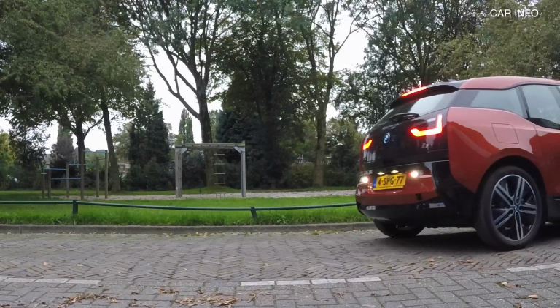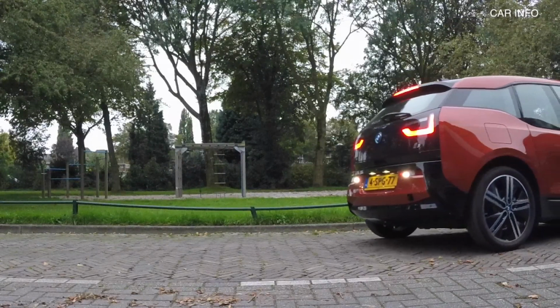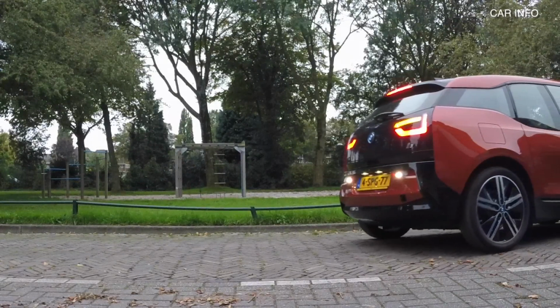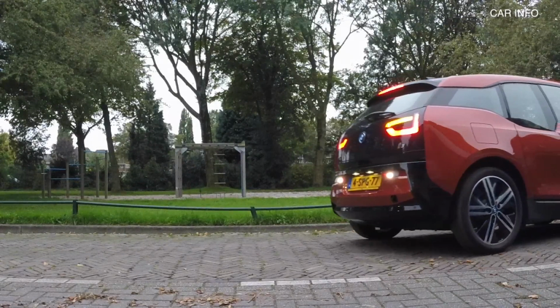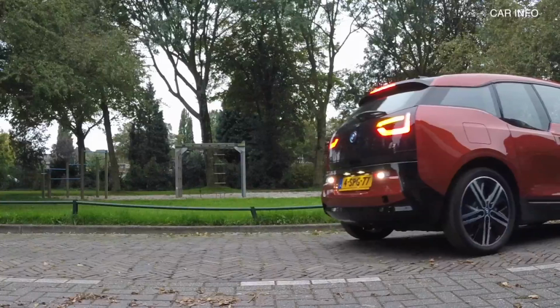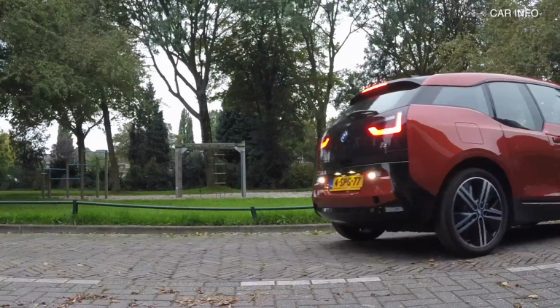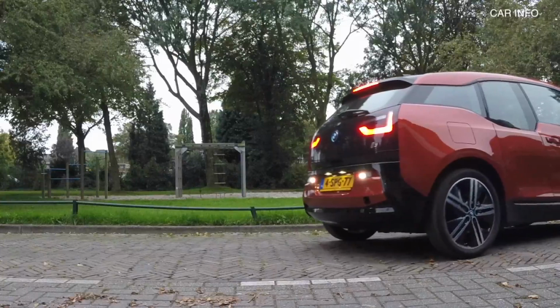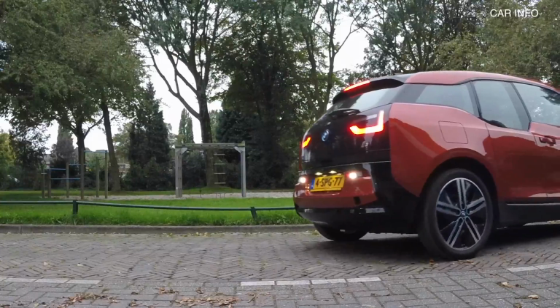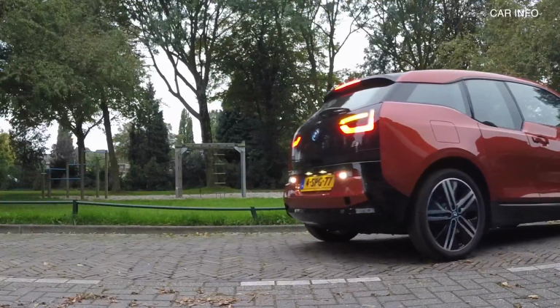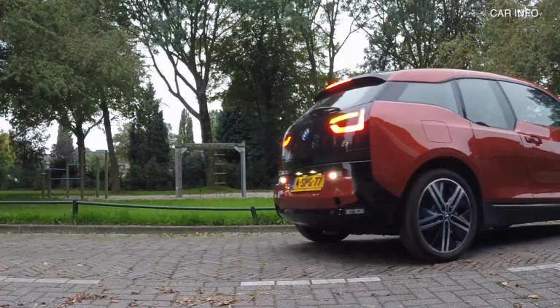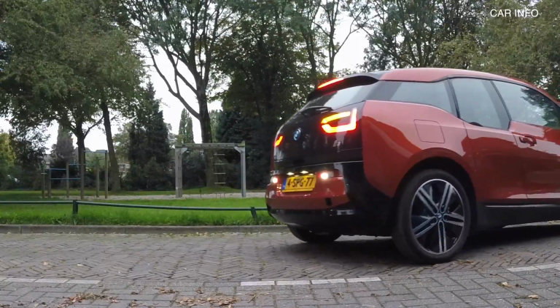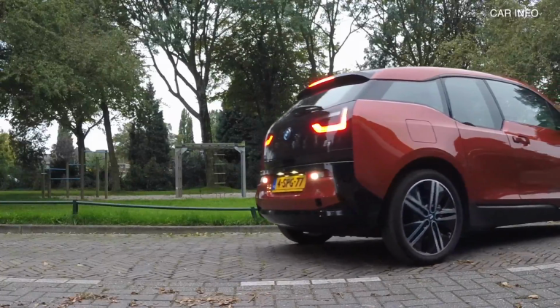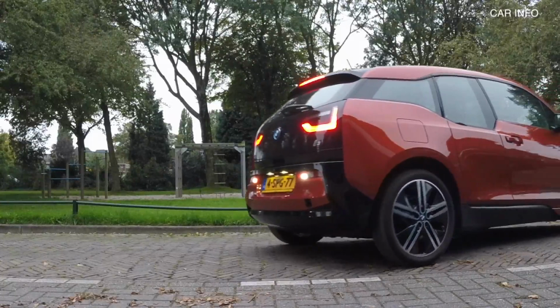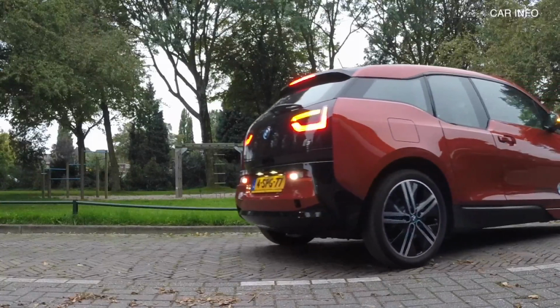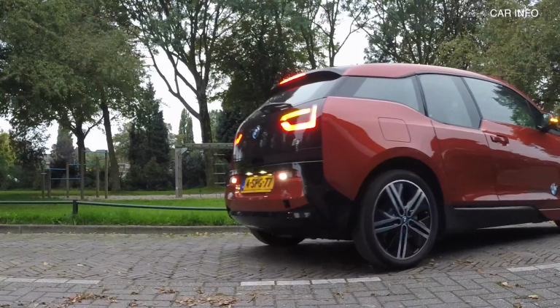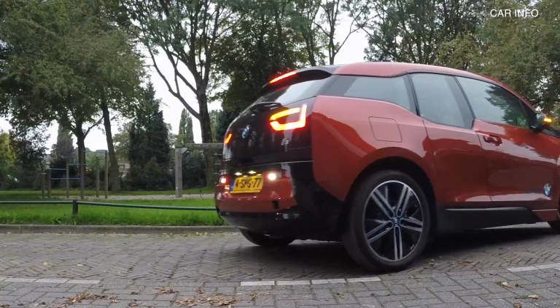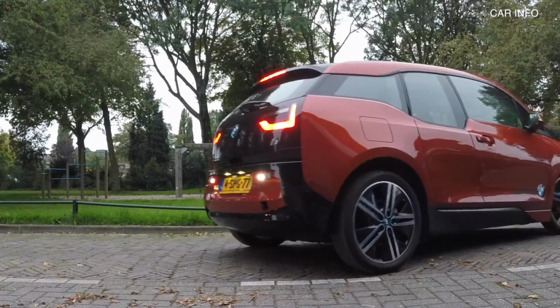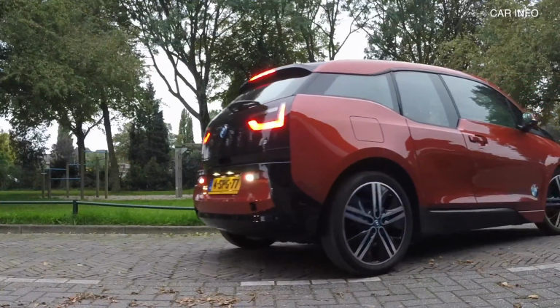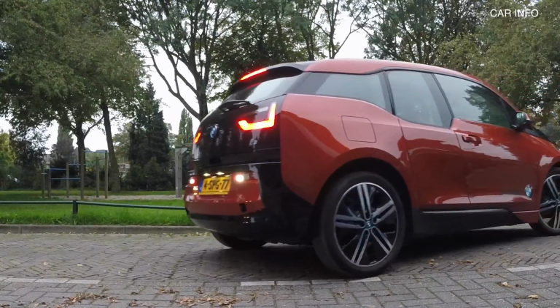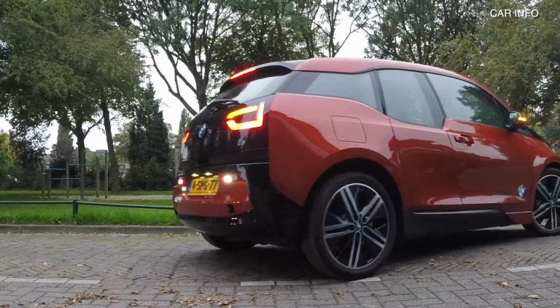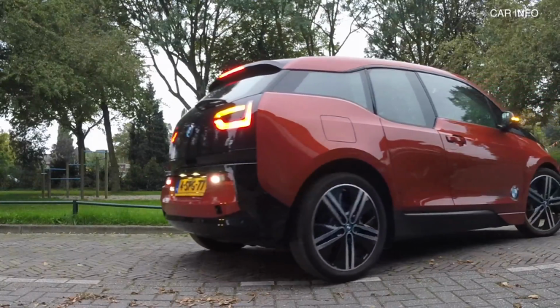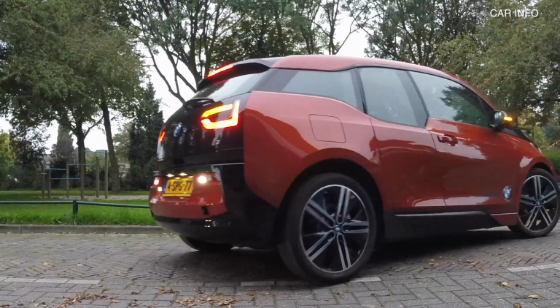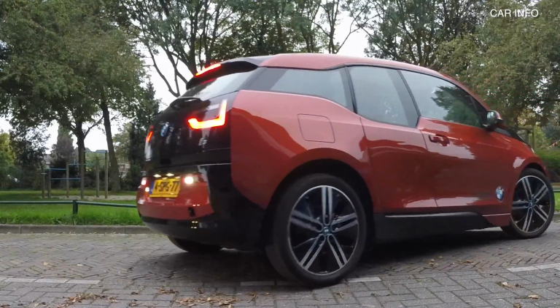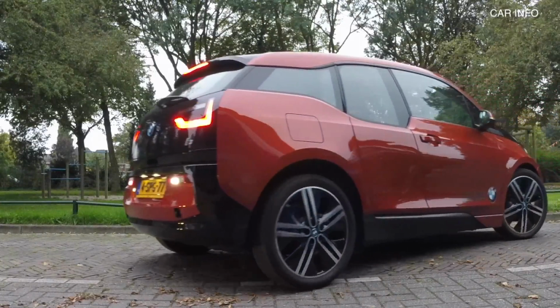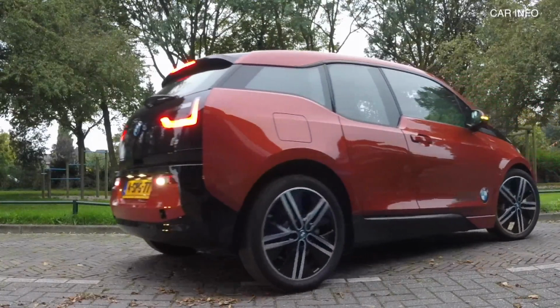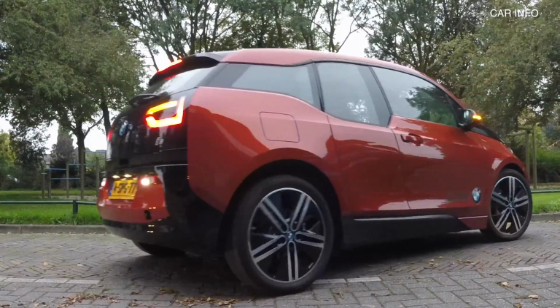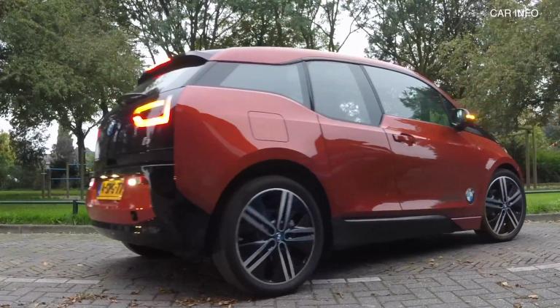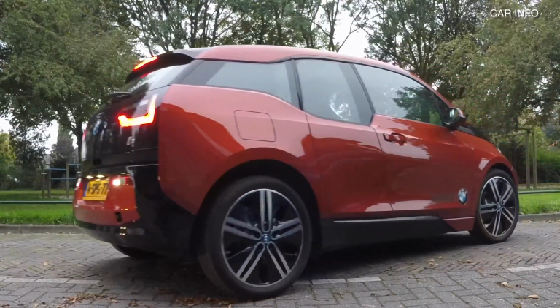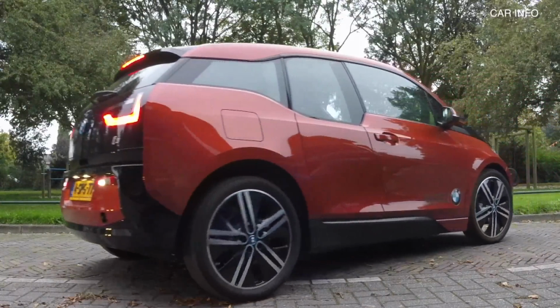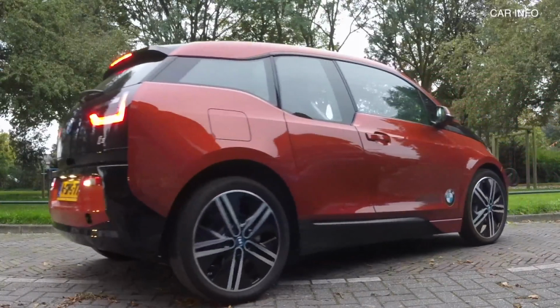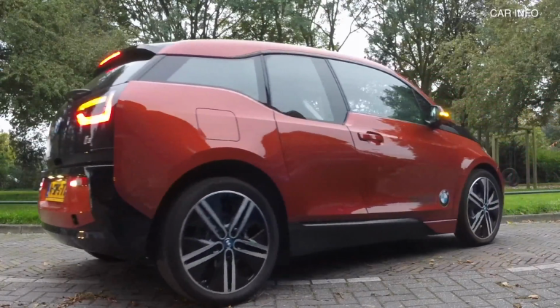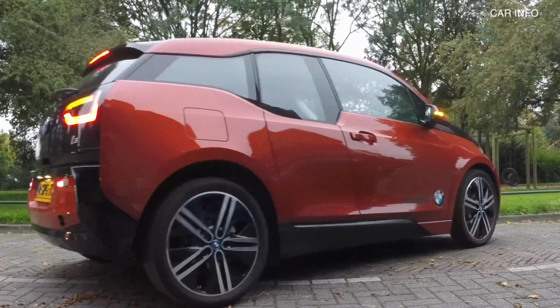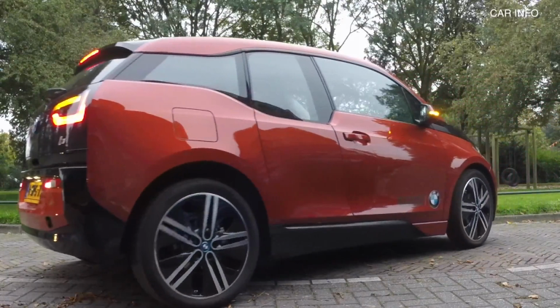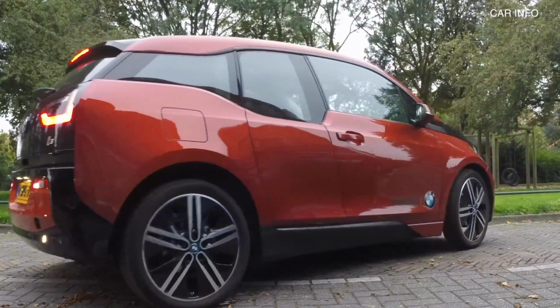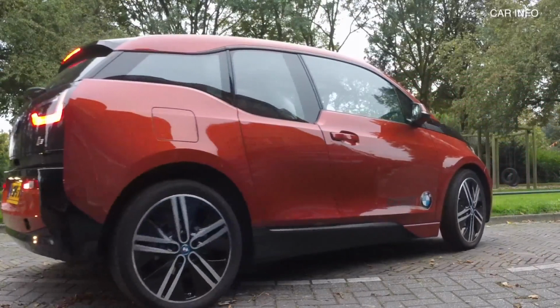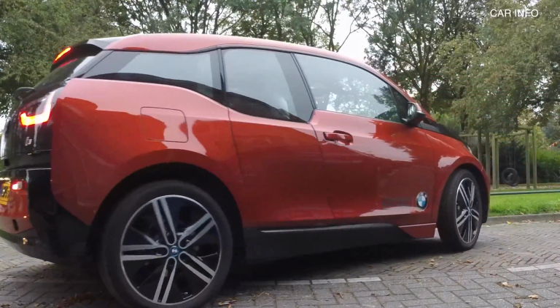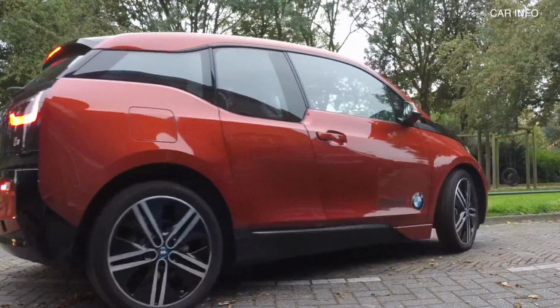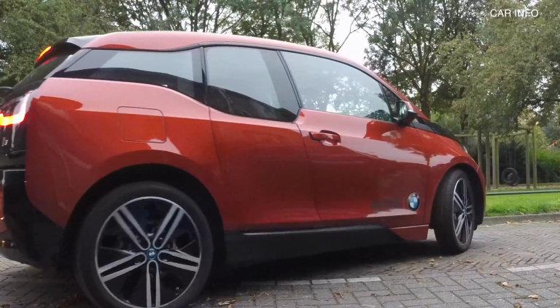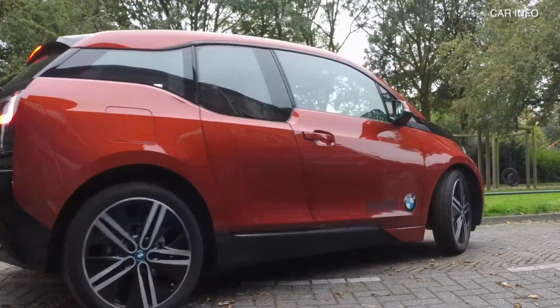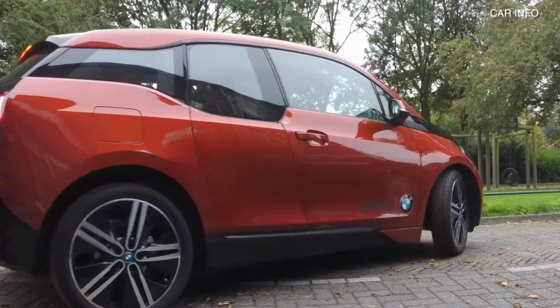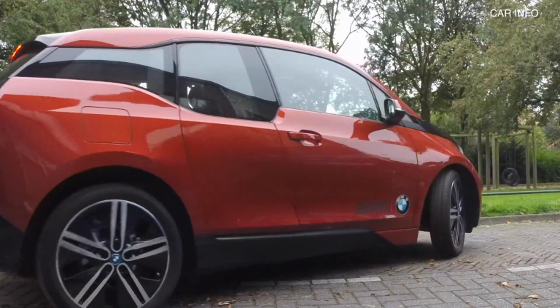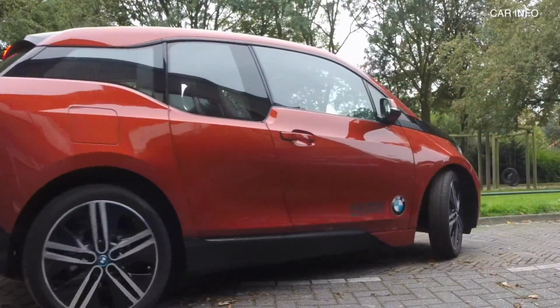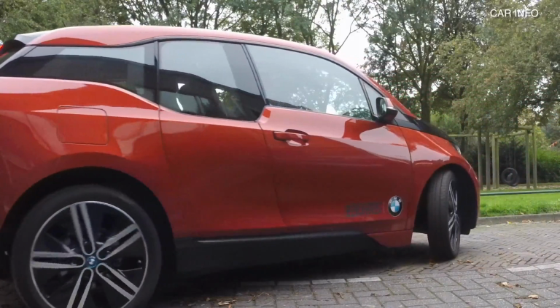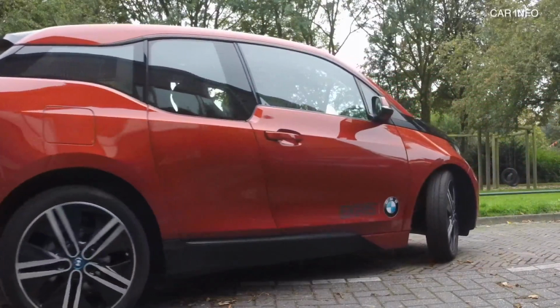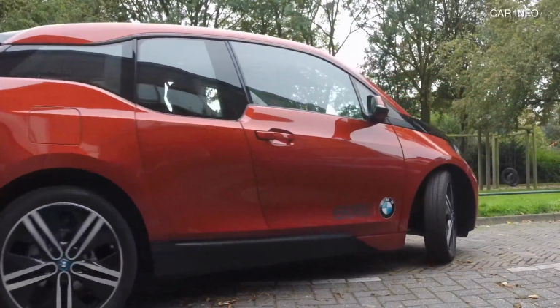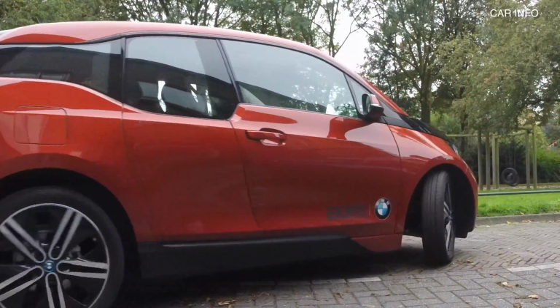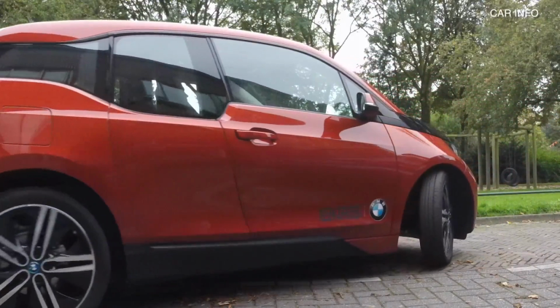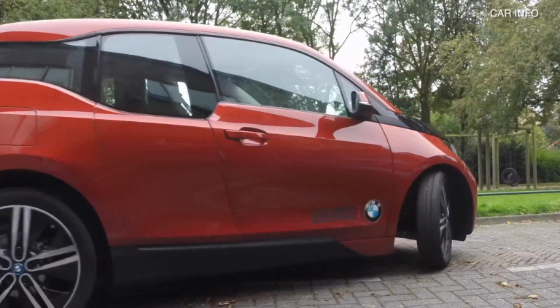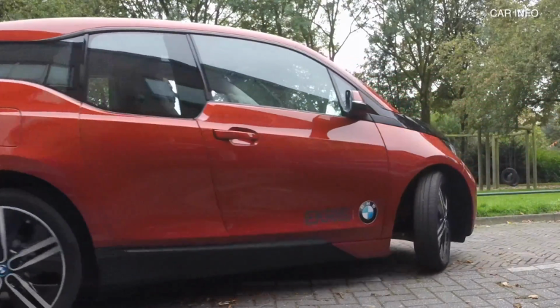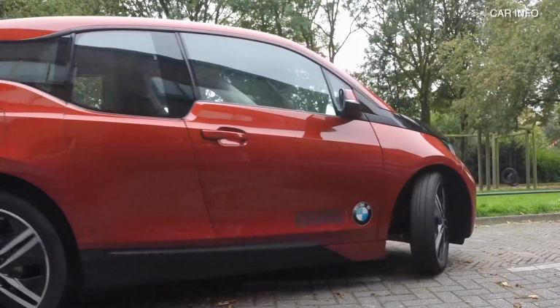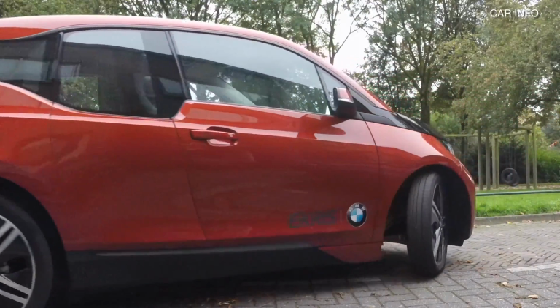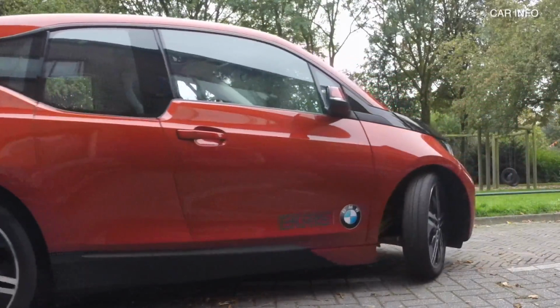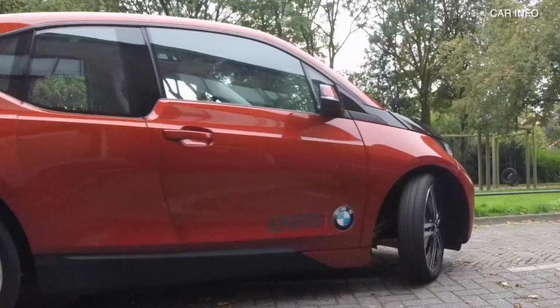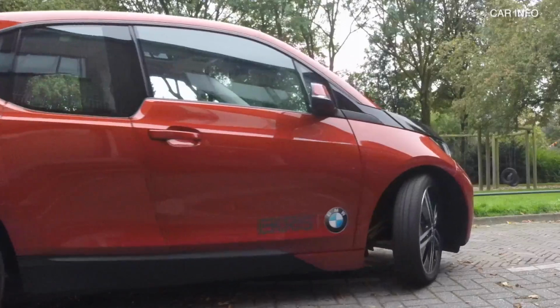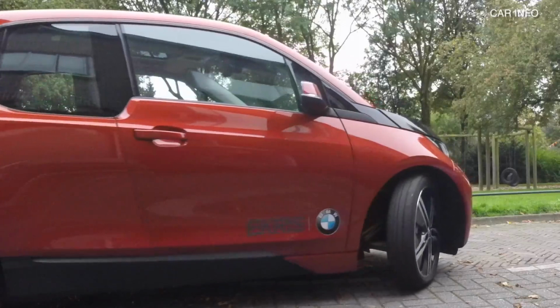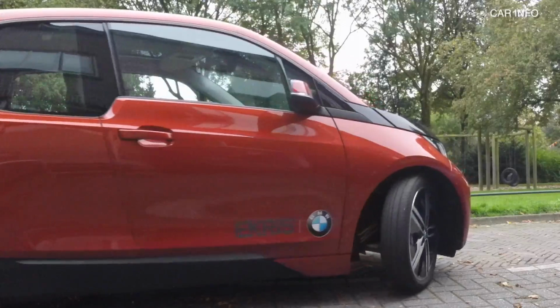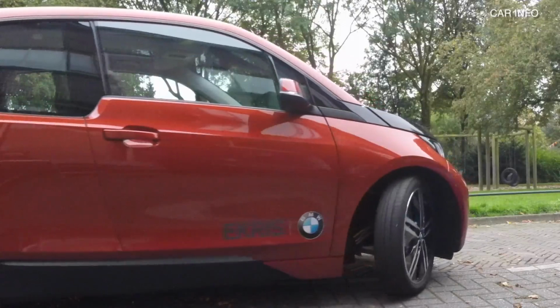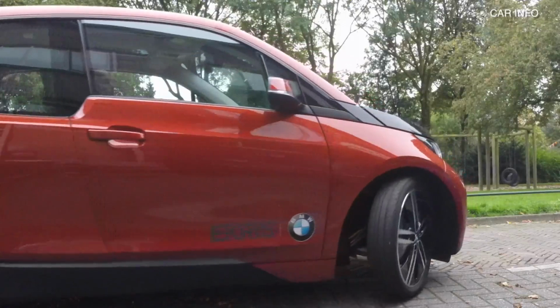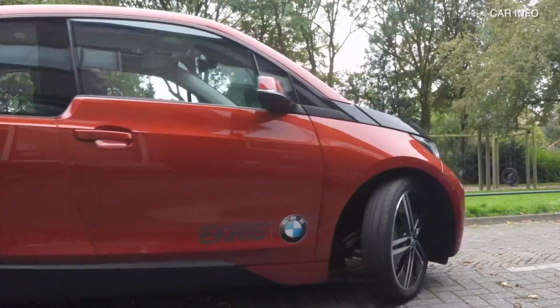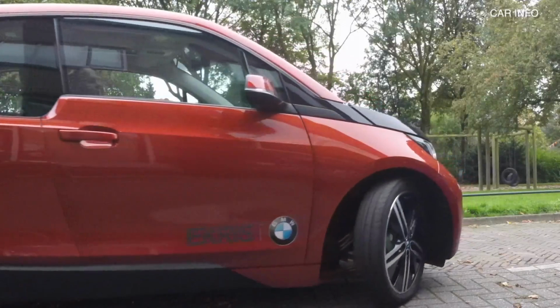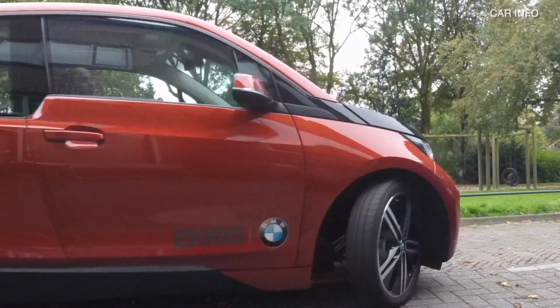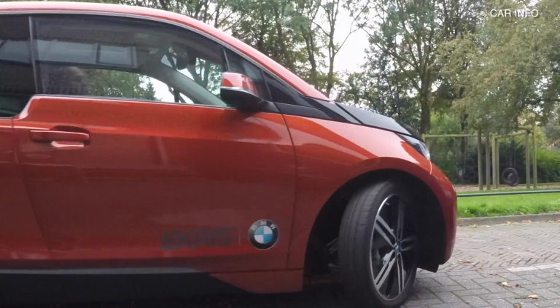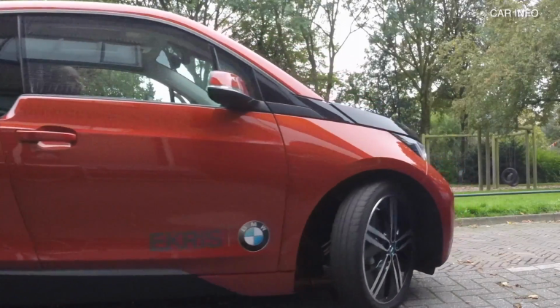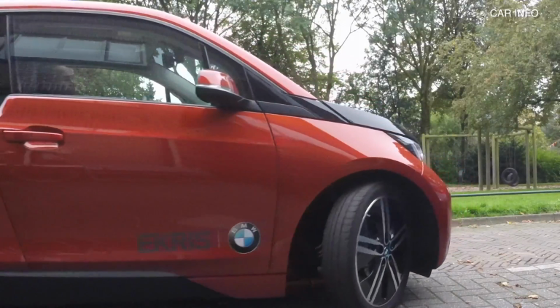On the BMW i3 there is an optional park assist. In this video I'll show you how the system works and how you can activate it.